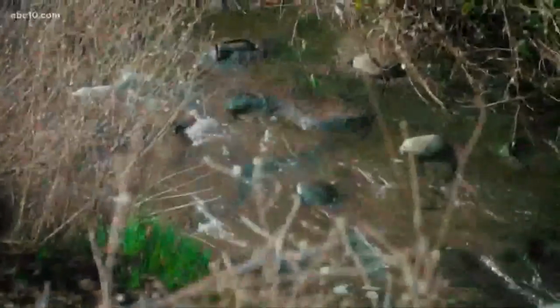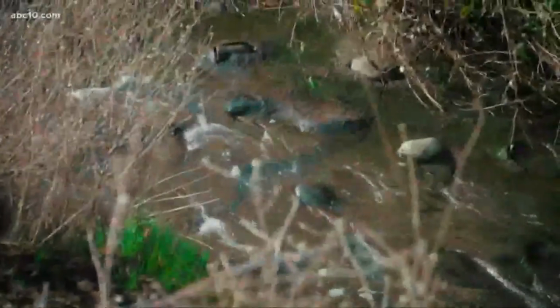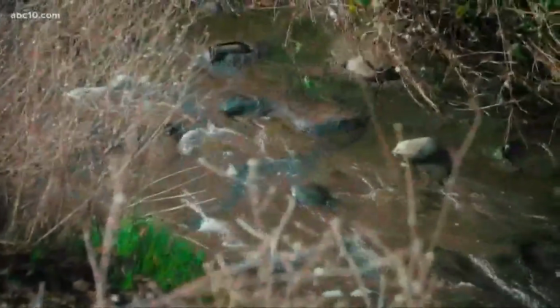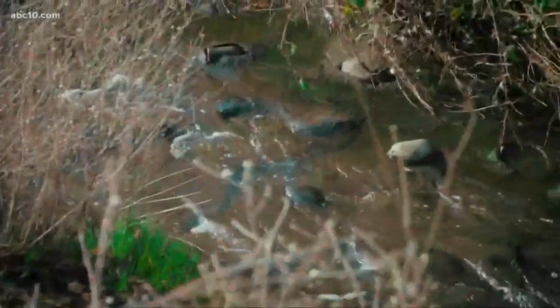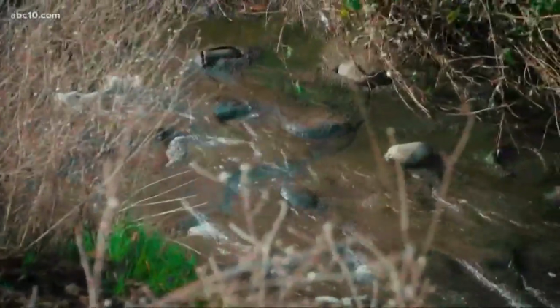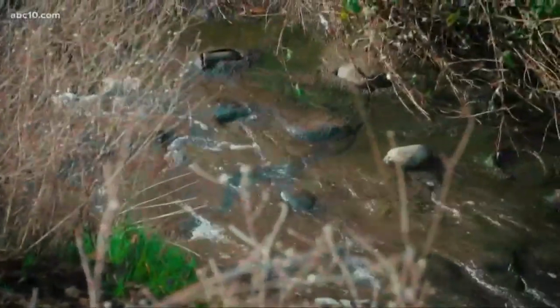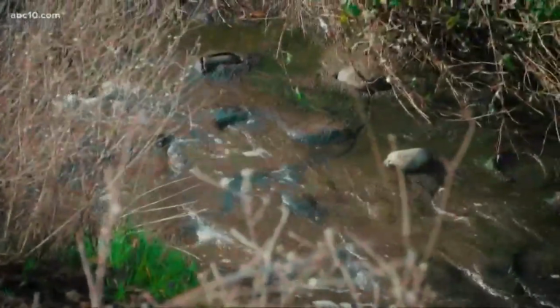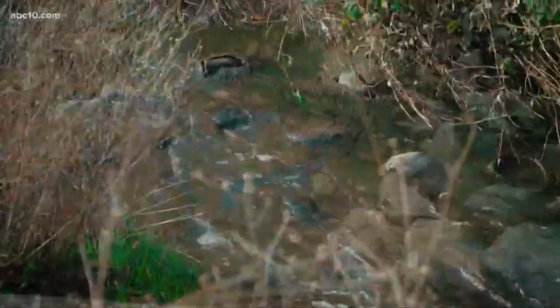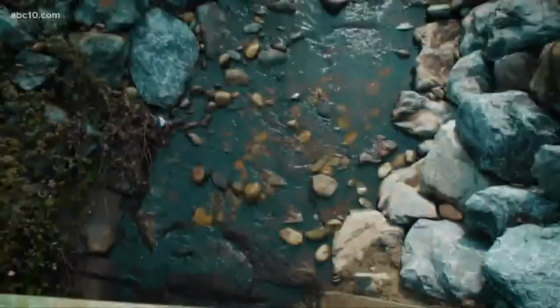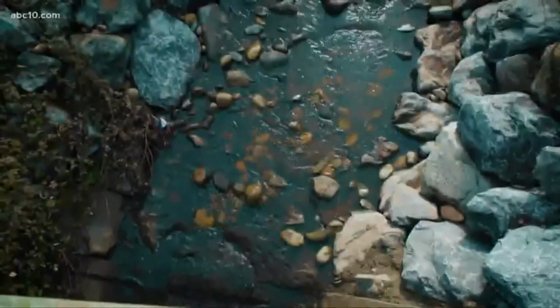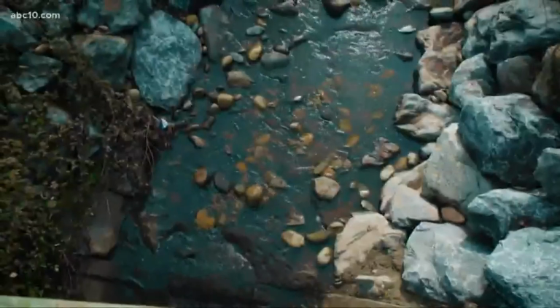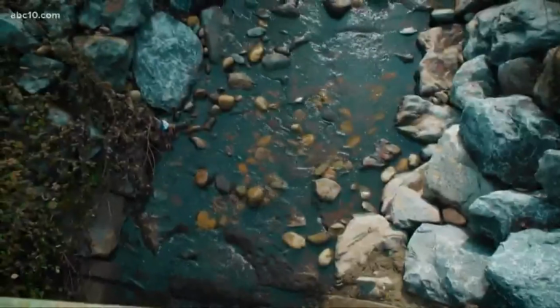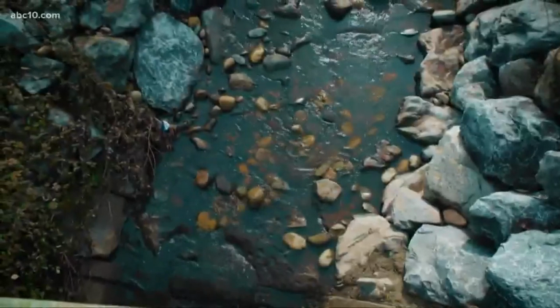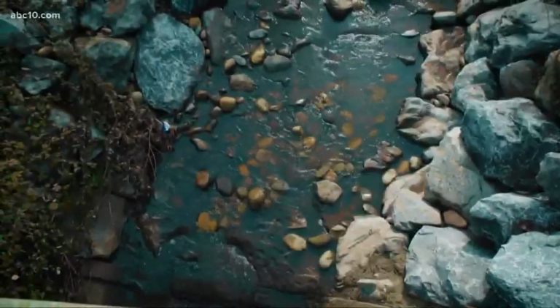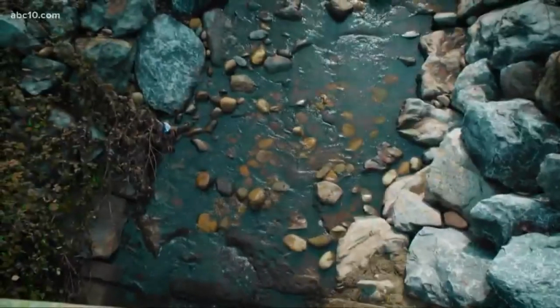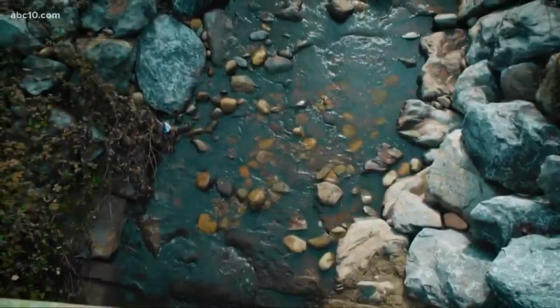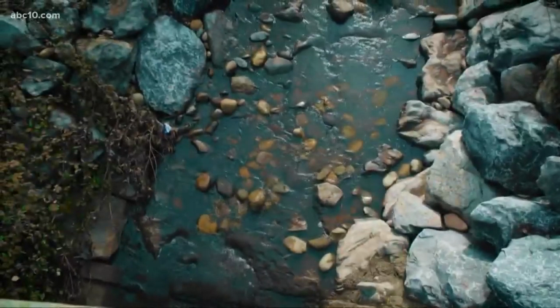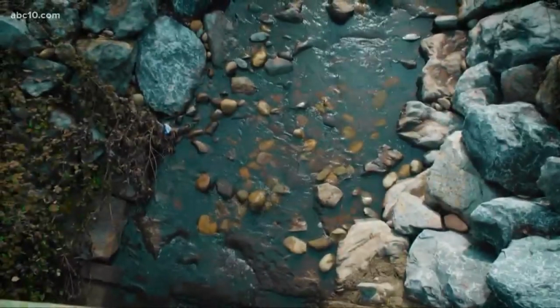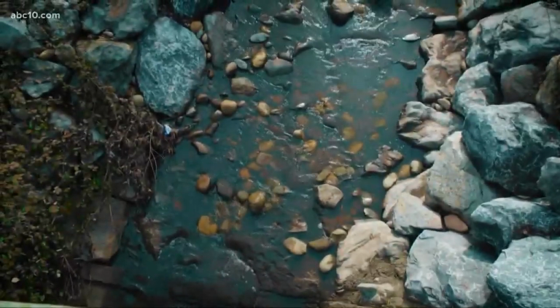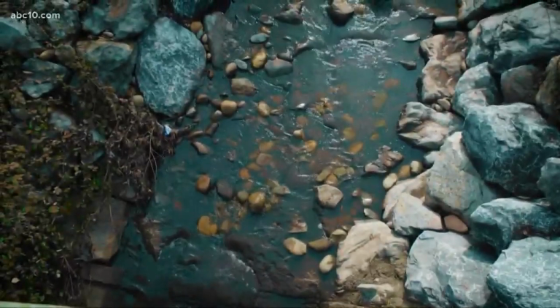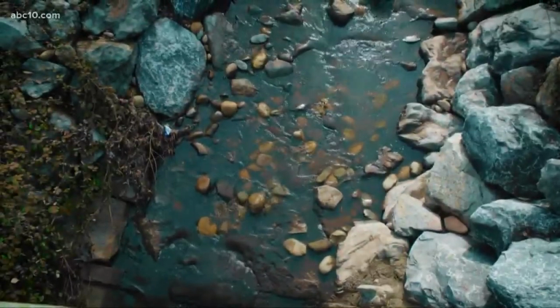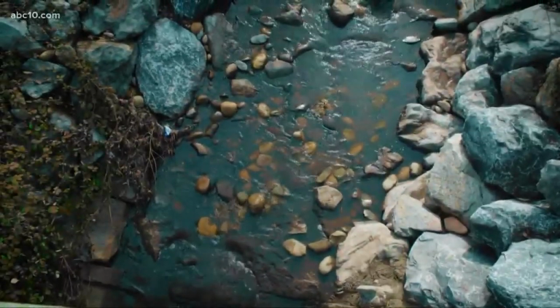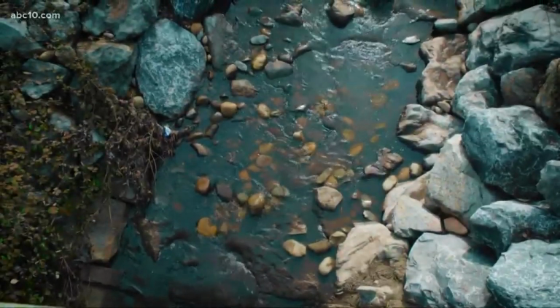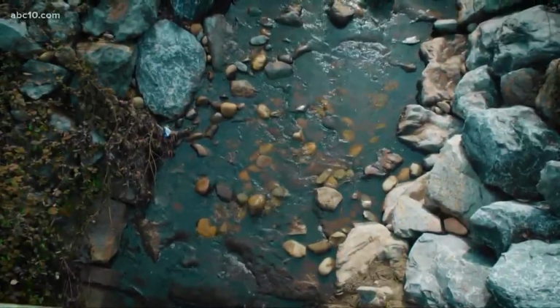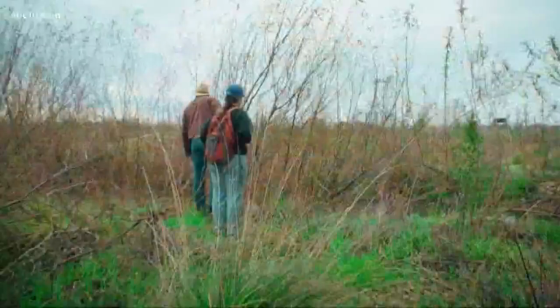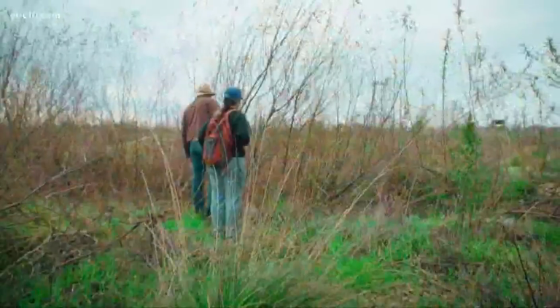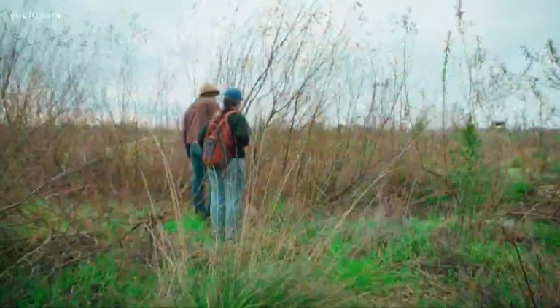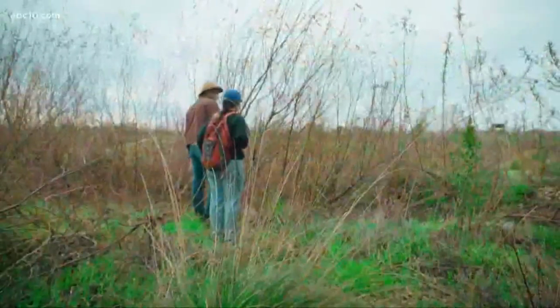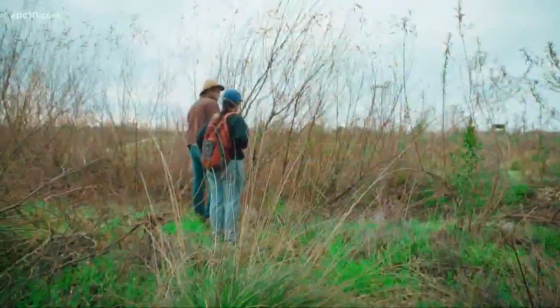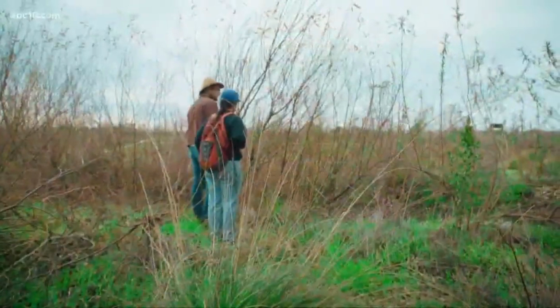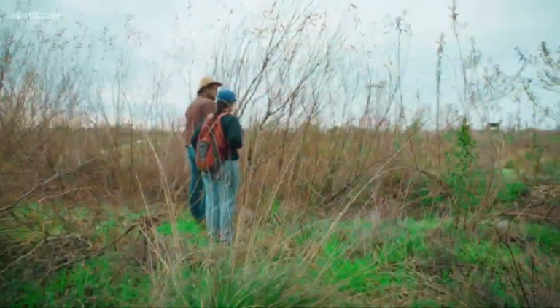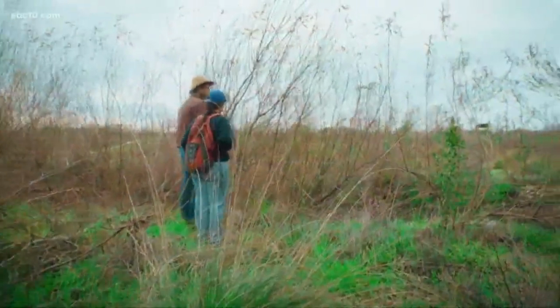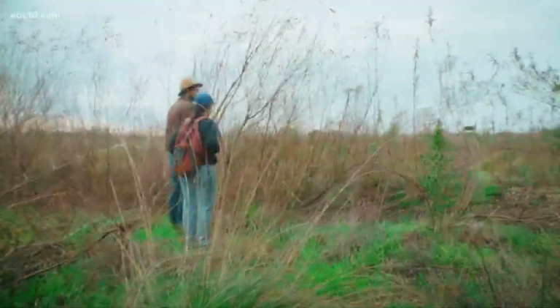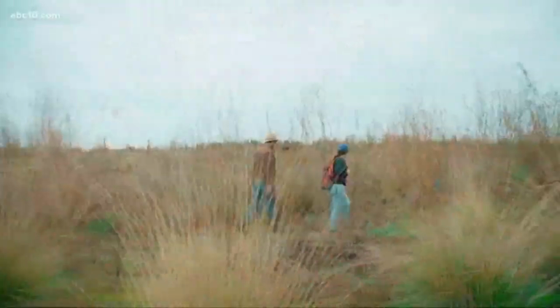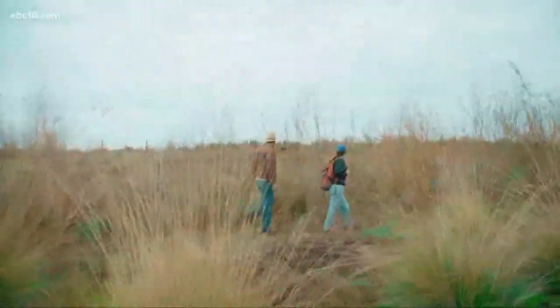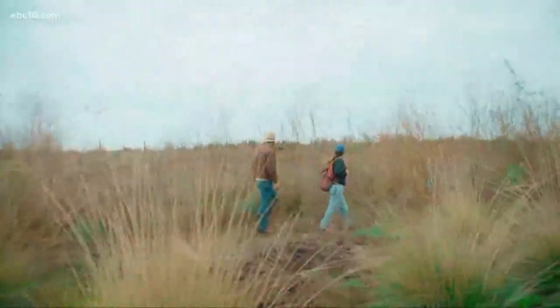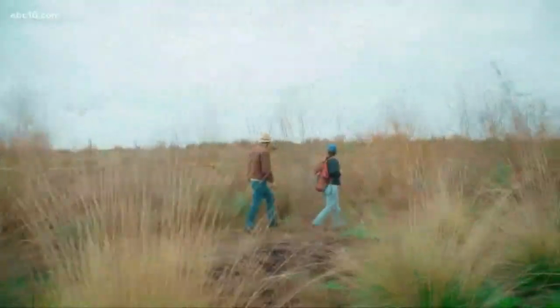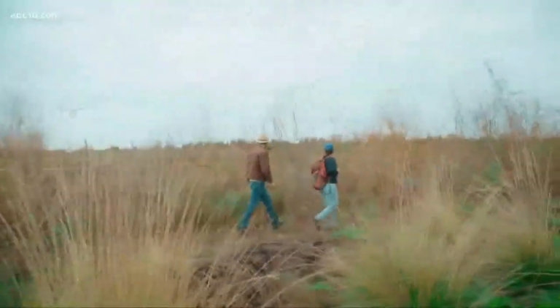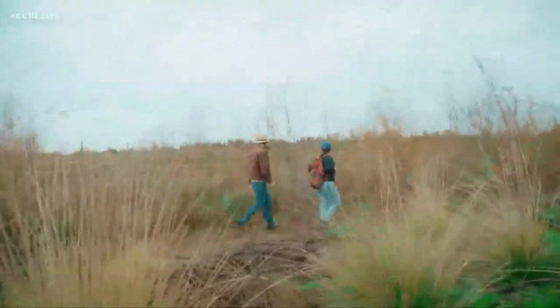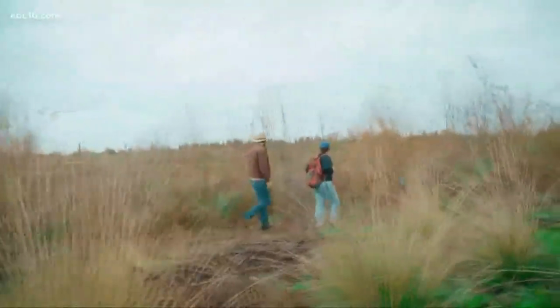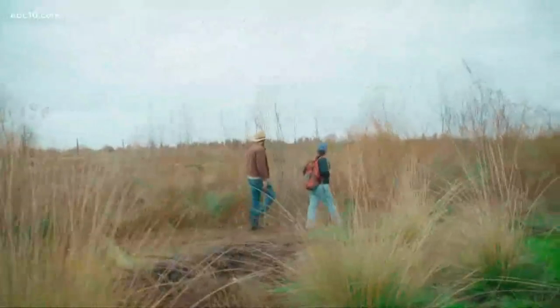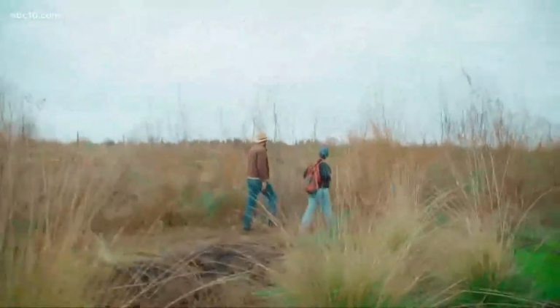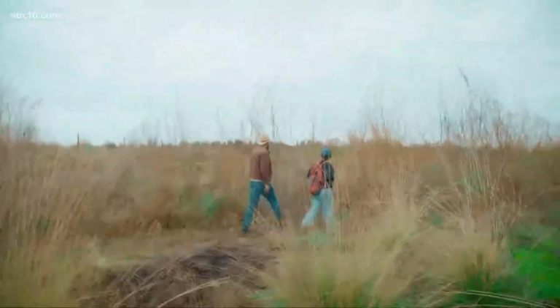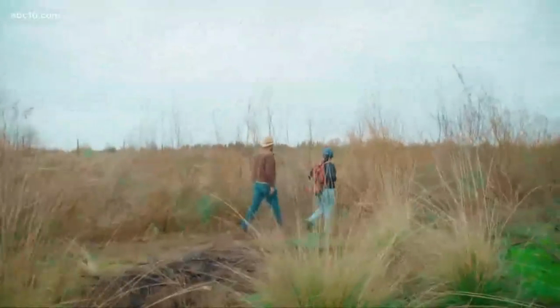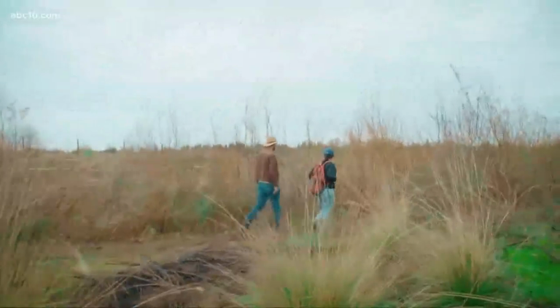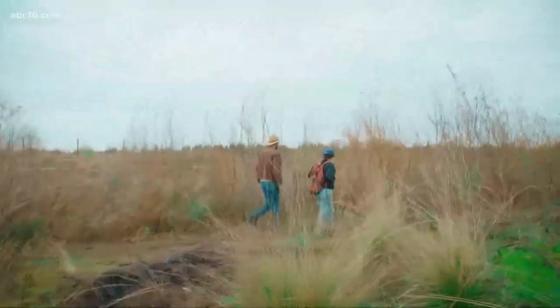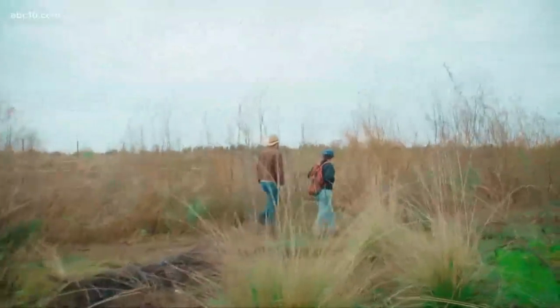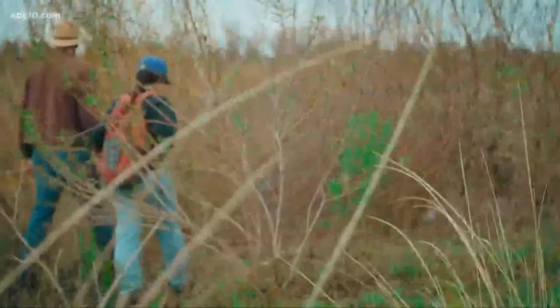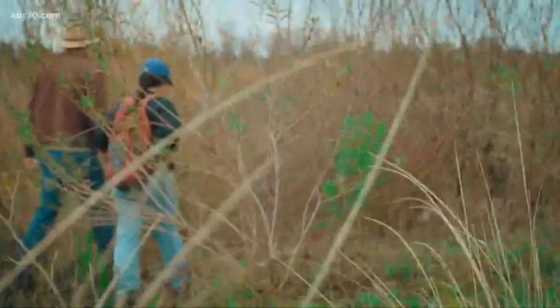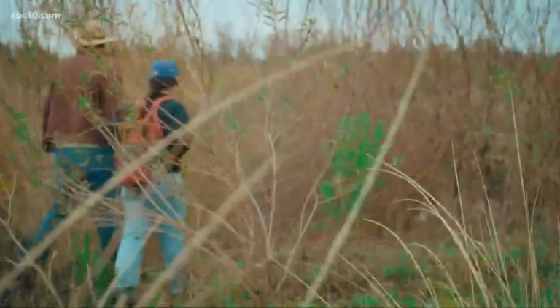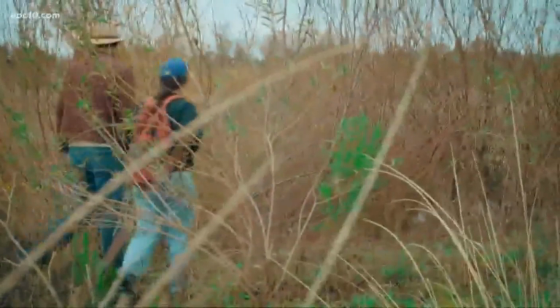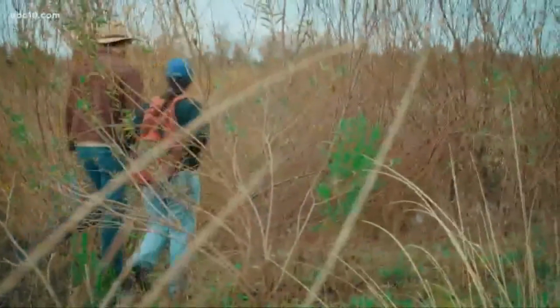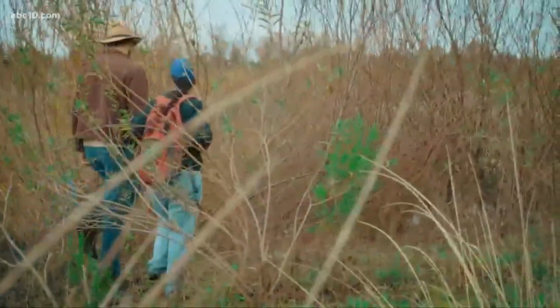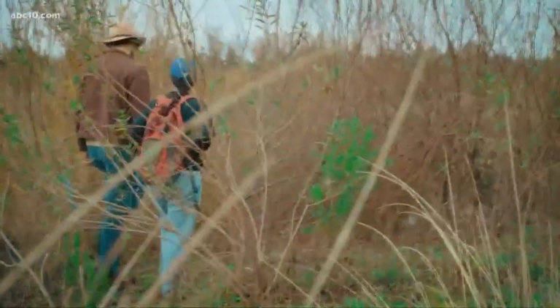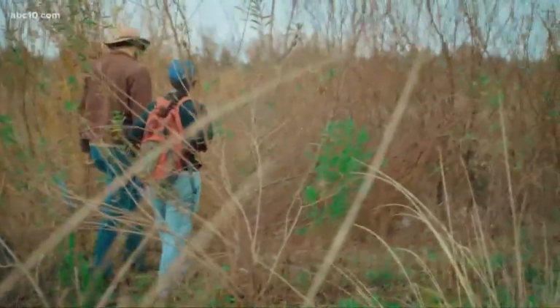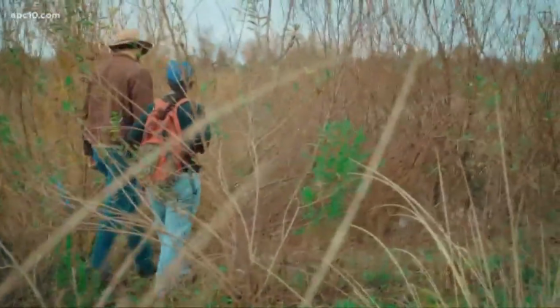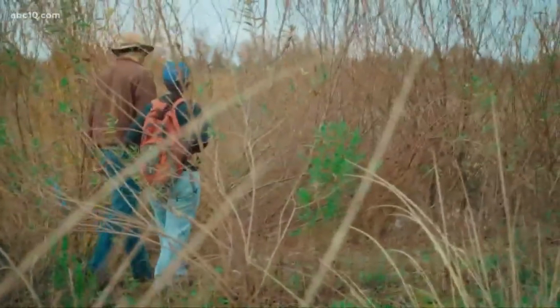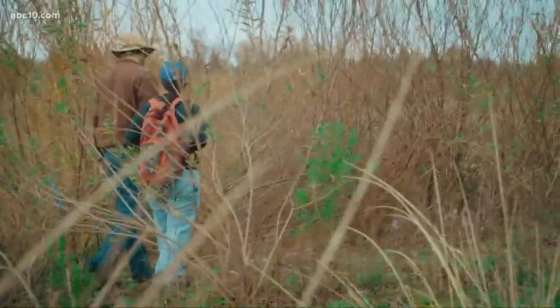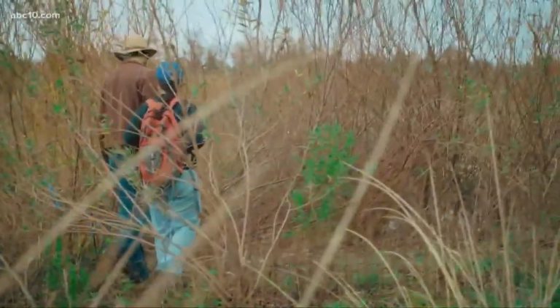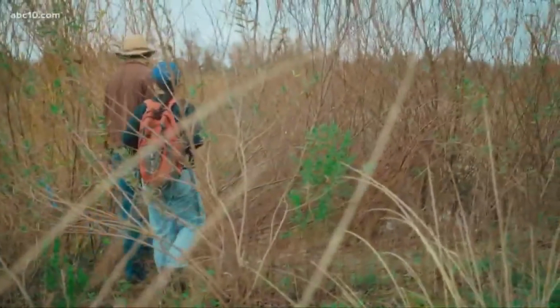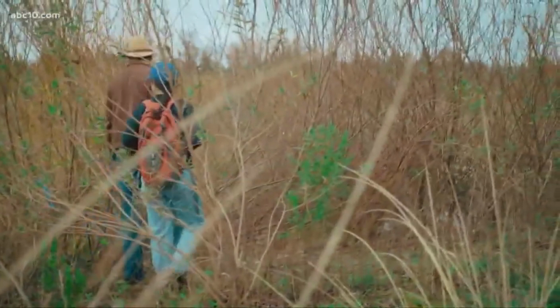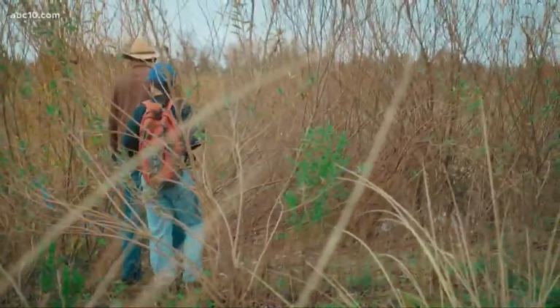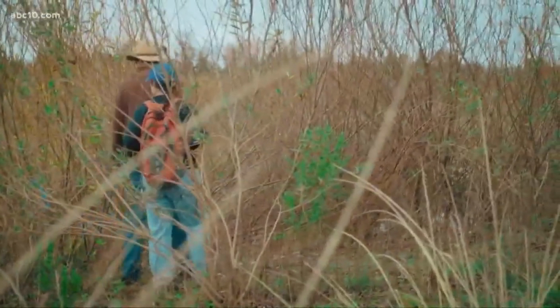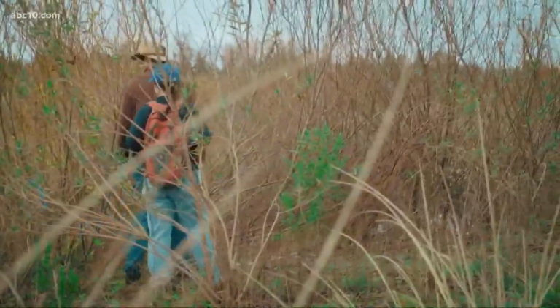There's something fishy going on in Cordova Creek, and Greg Krekus started noticing it periodically back in November.